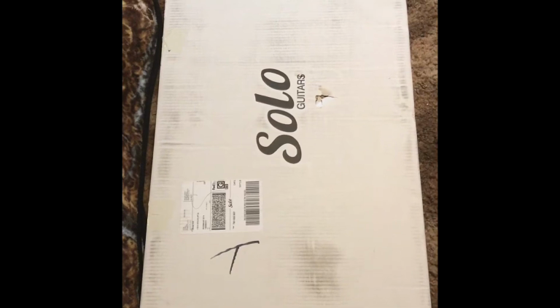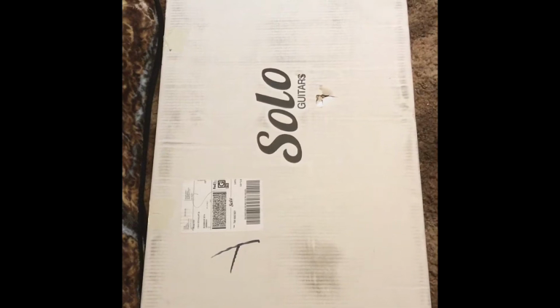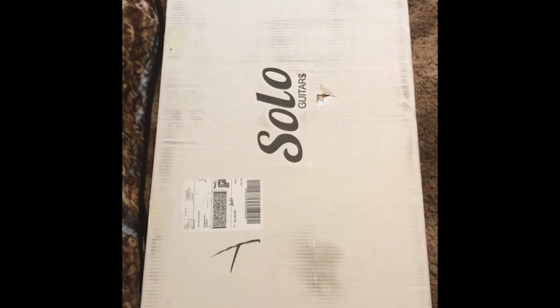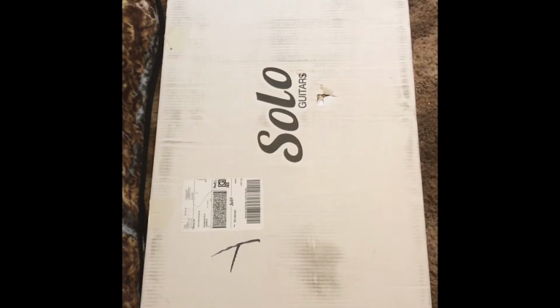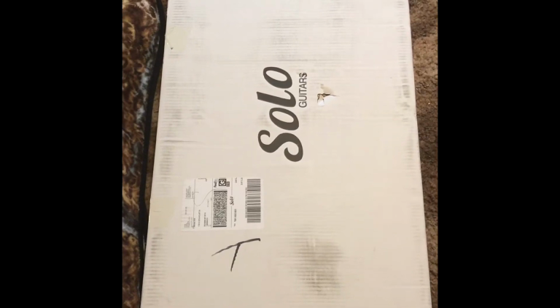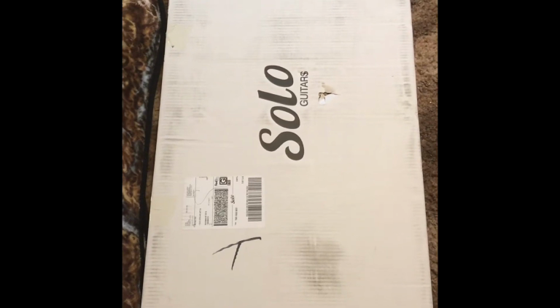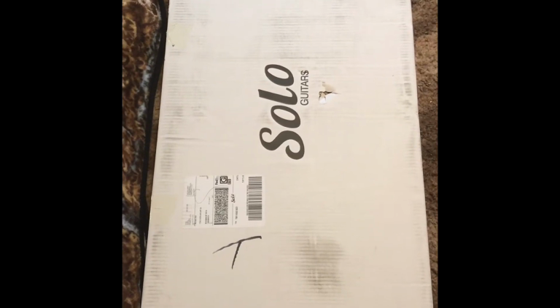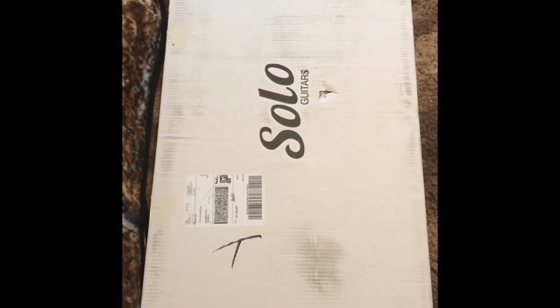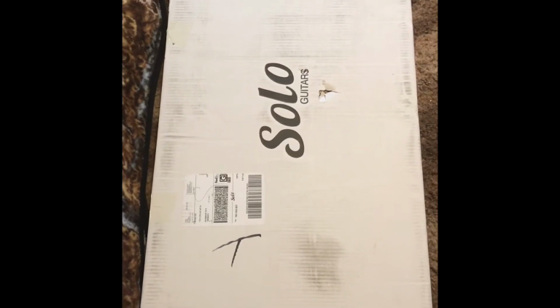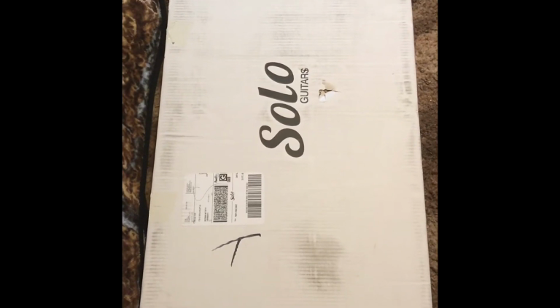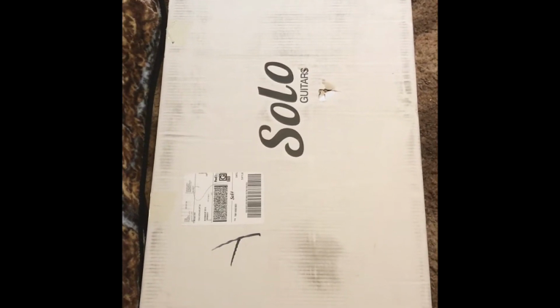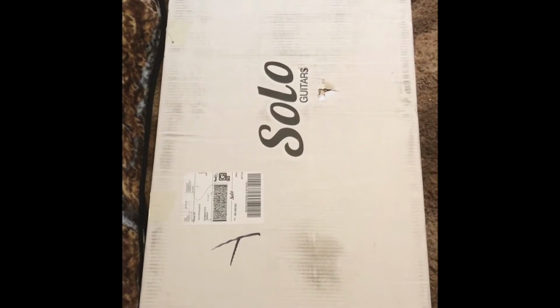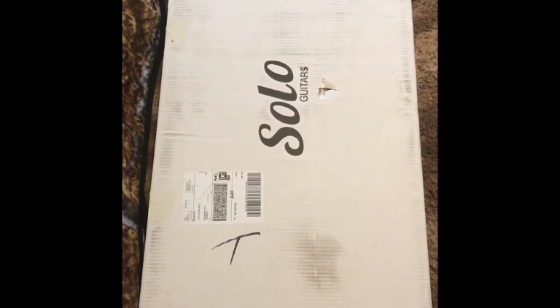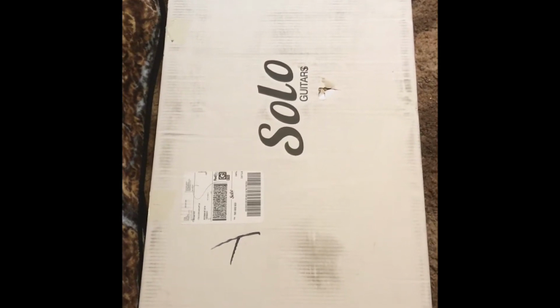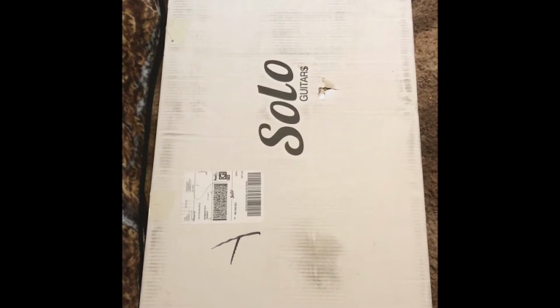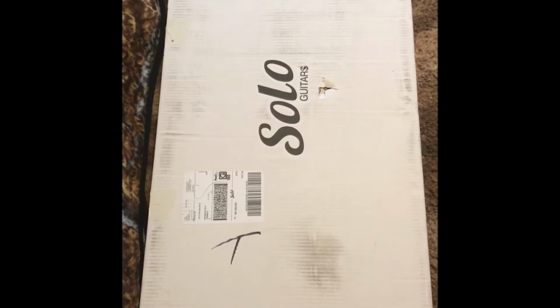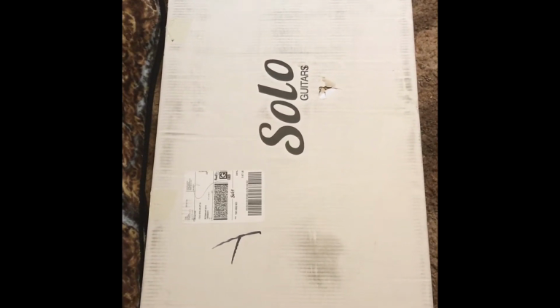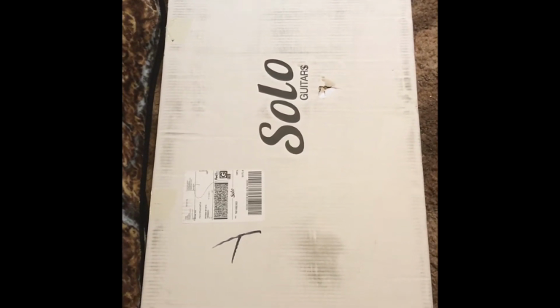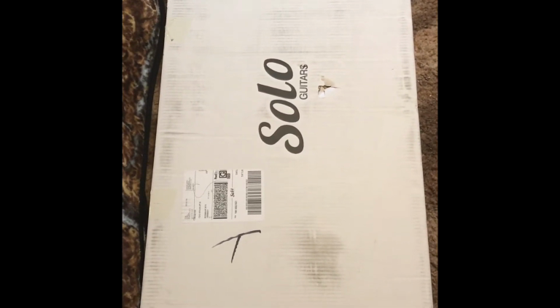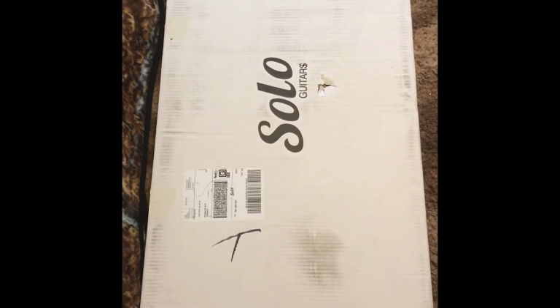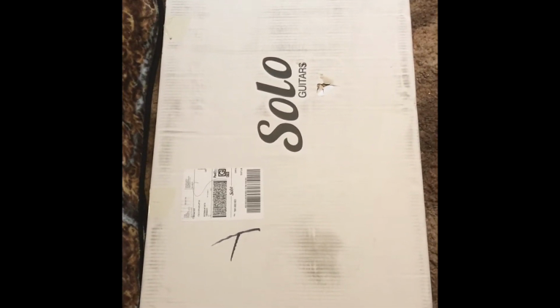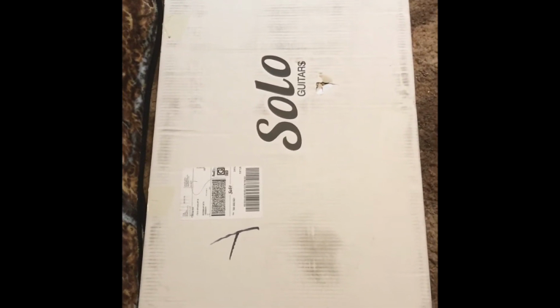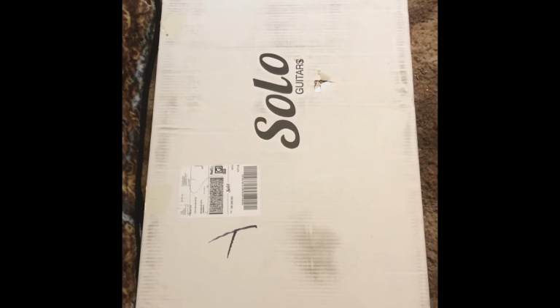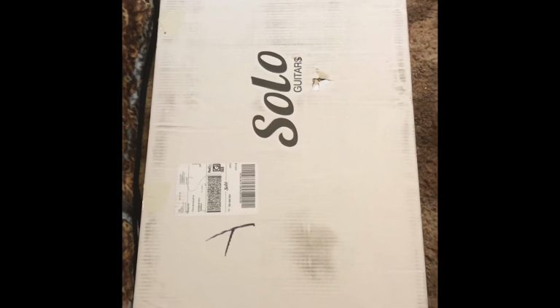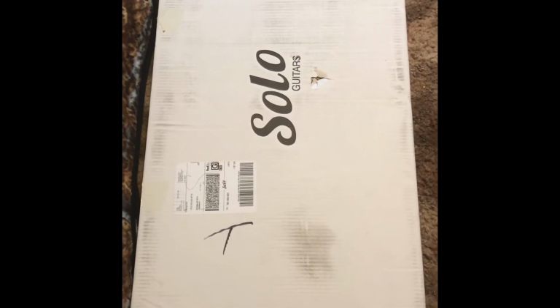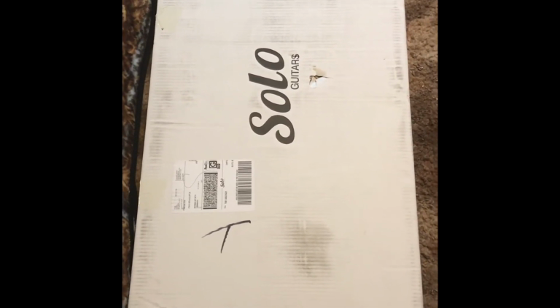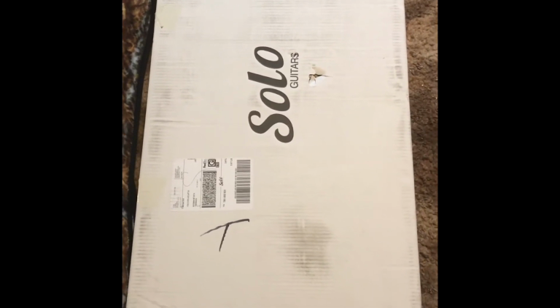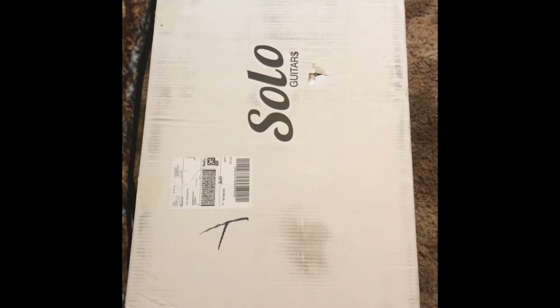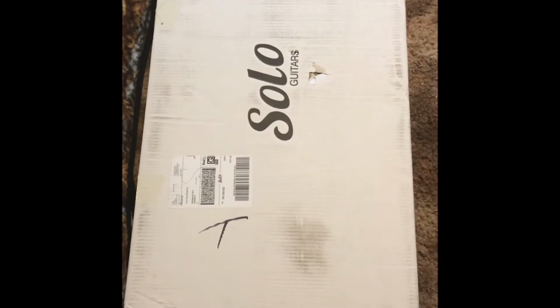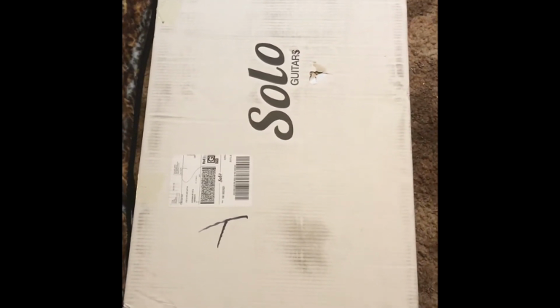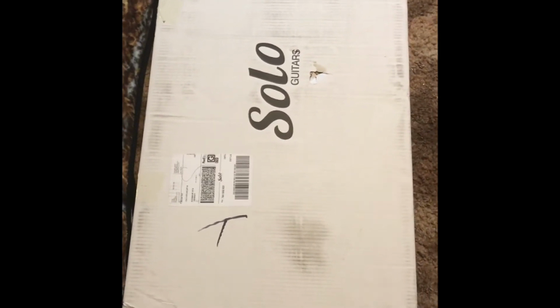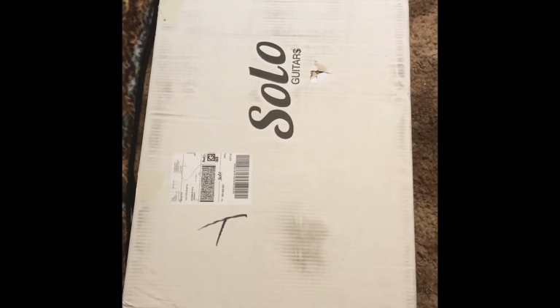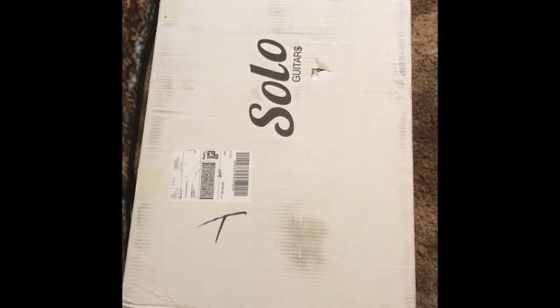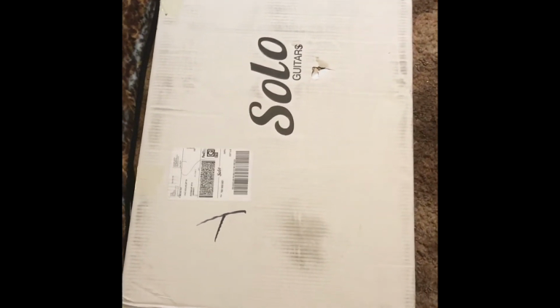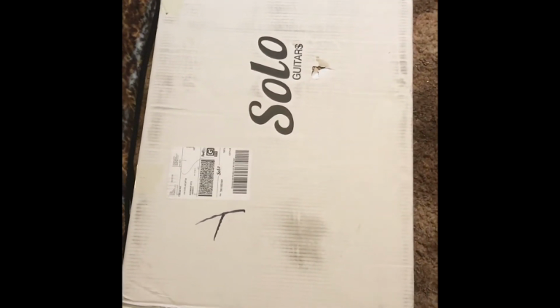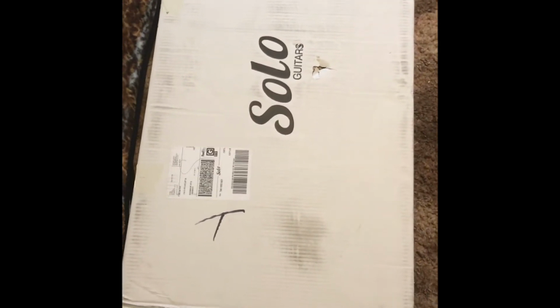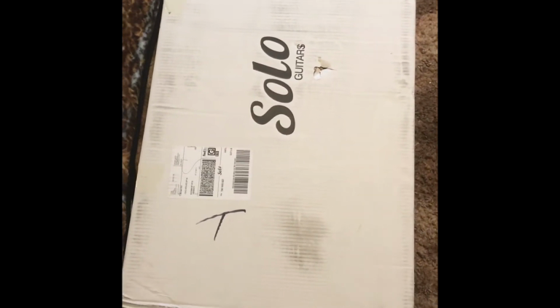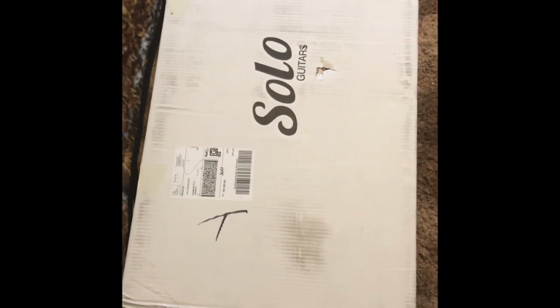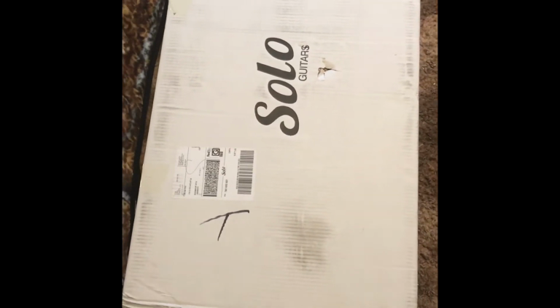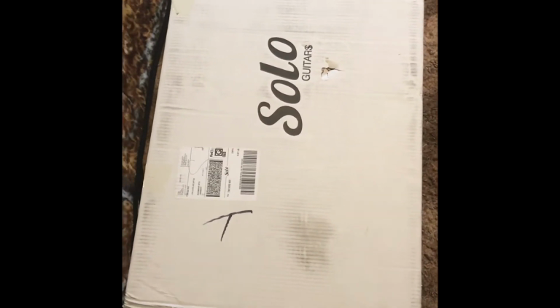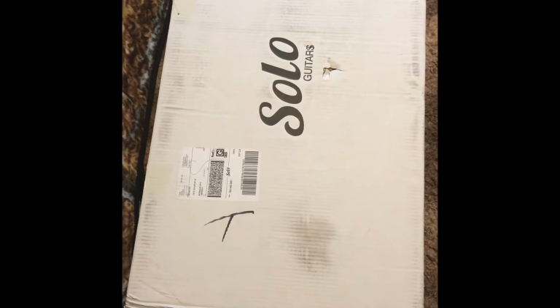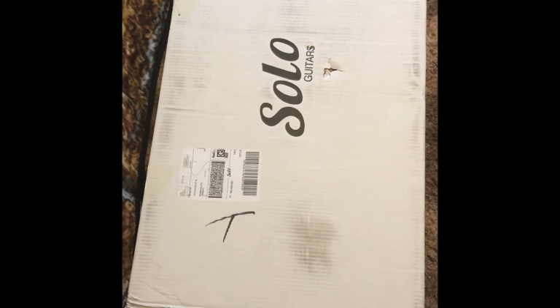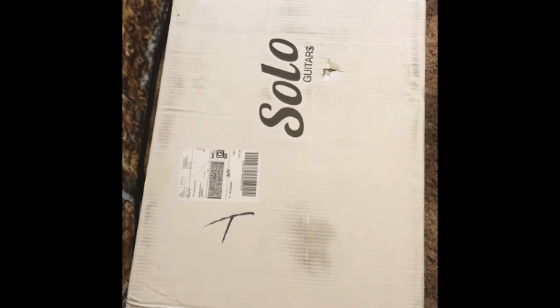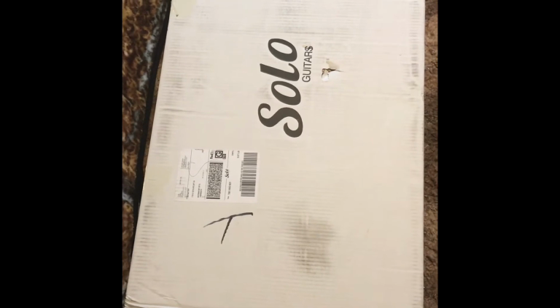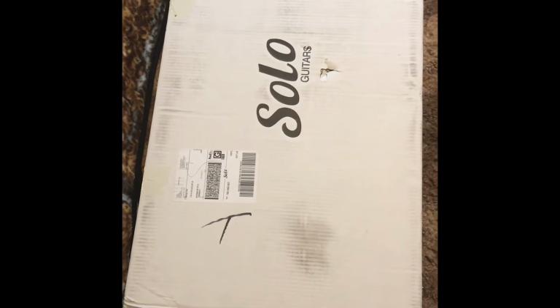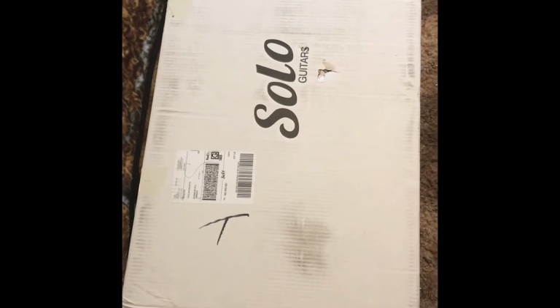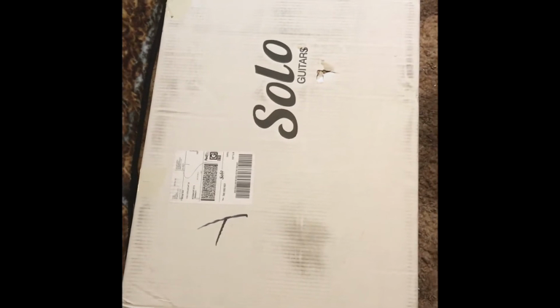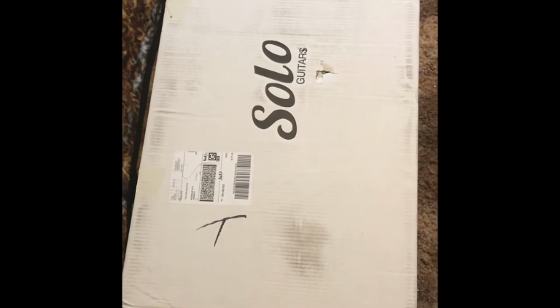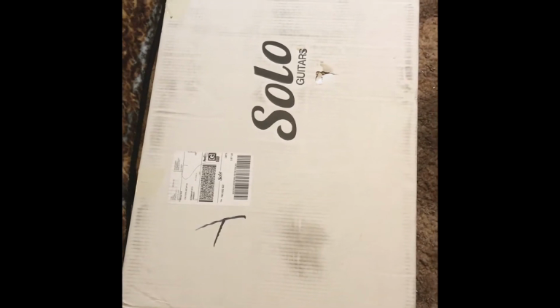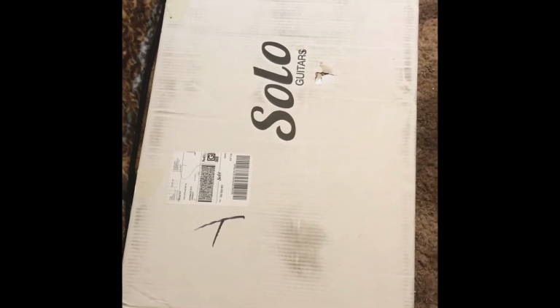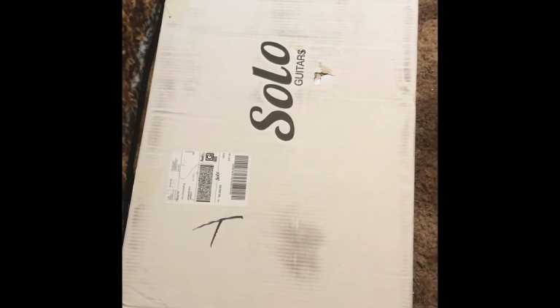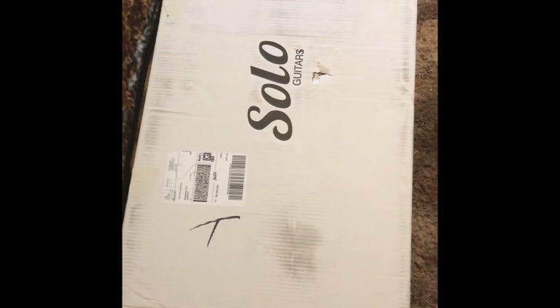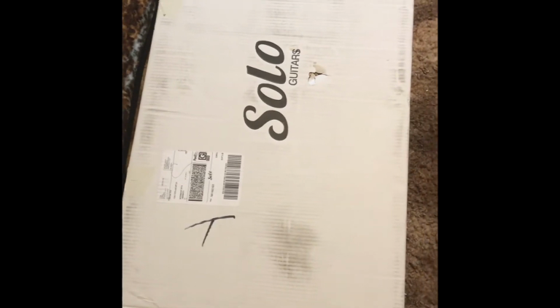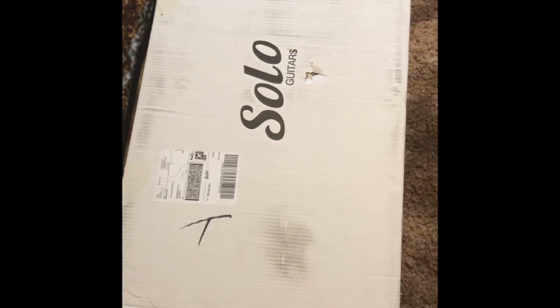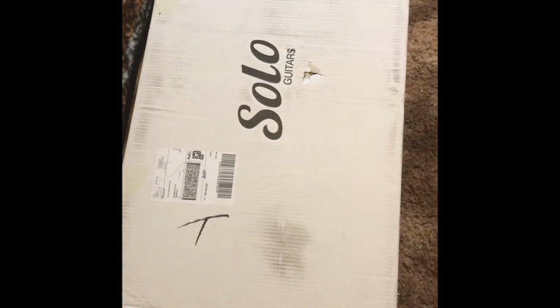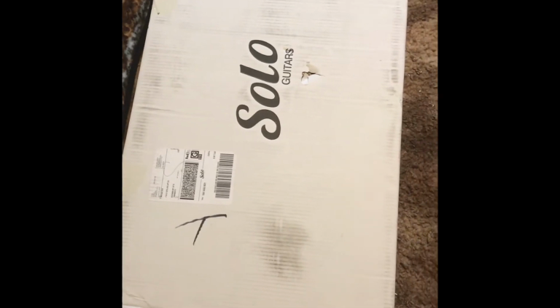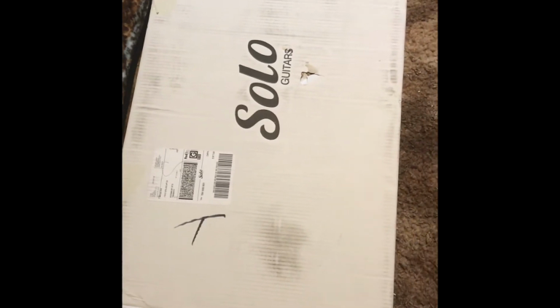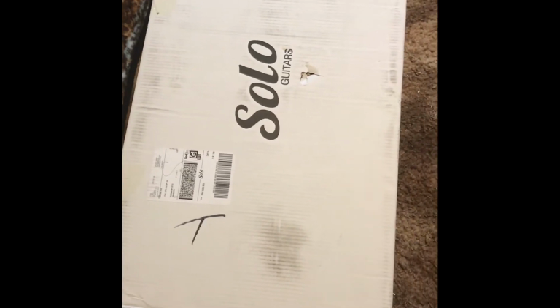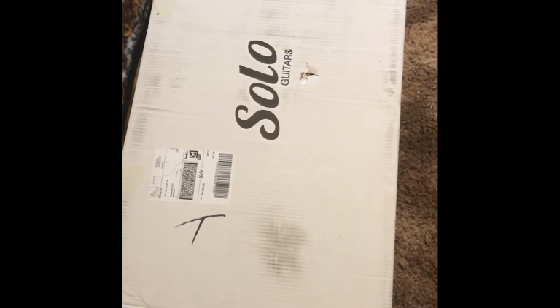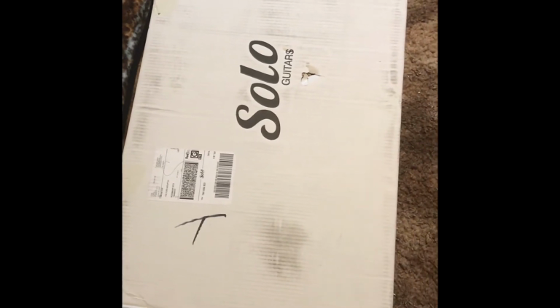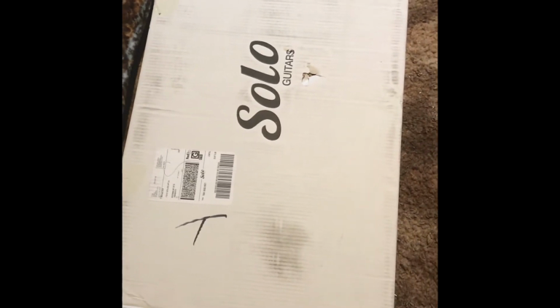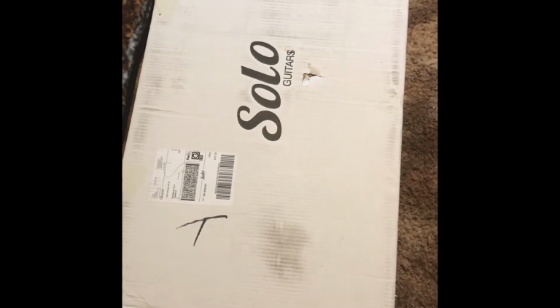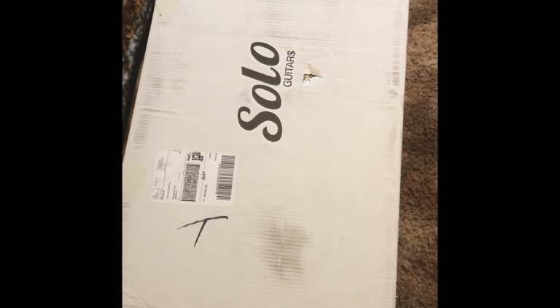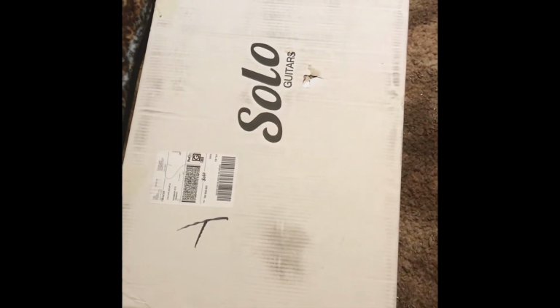Looks like a new project from Solo Guitars. Let's open it up and see what's inside.